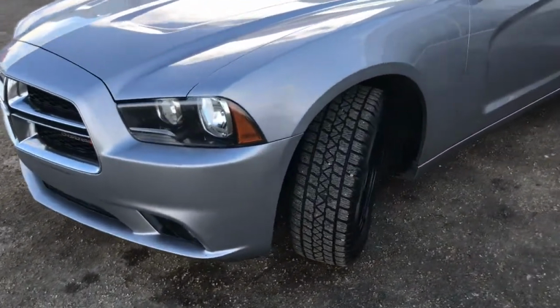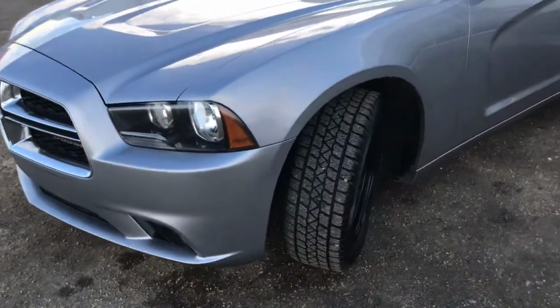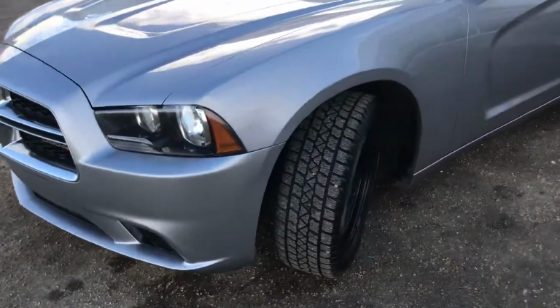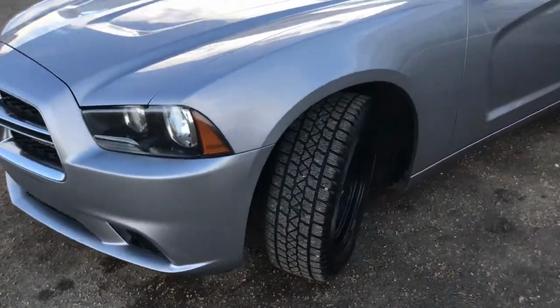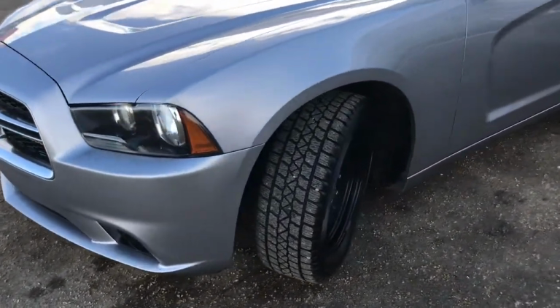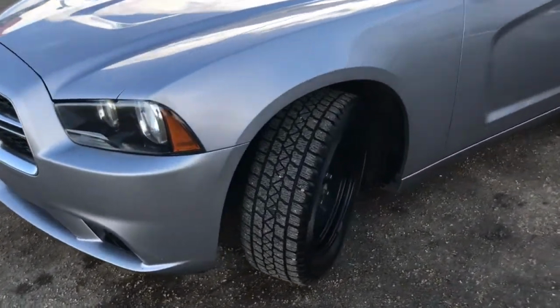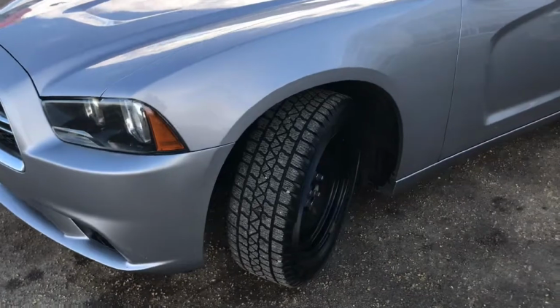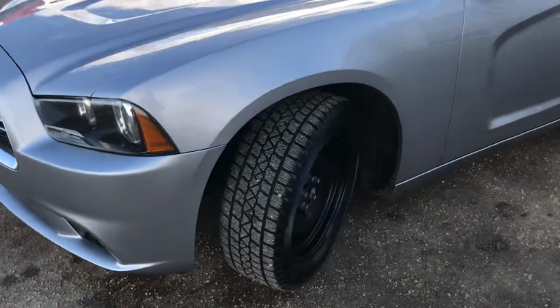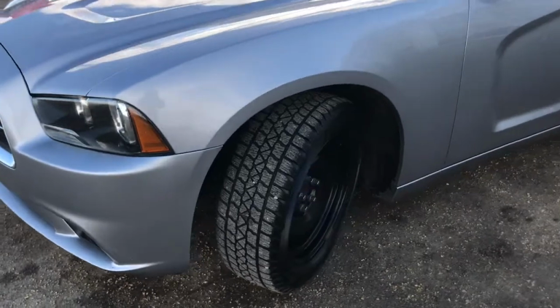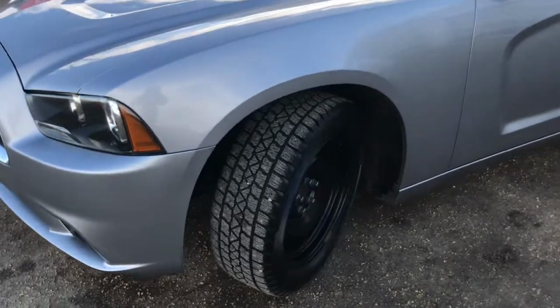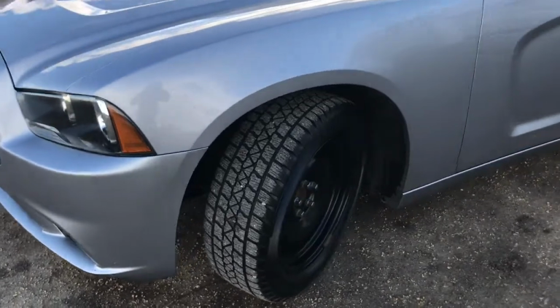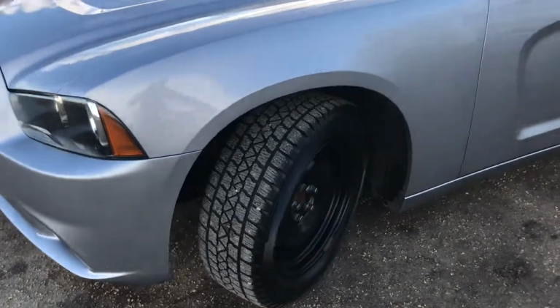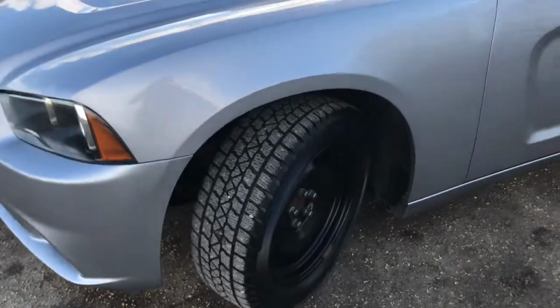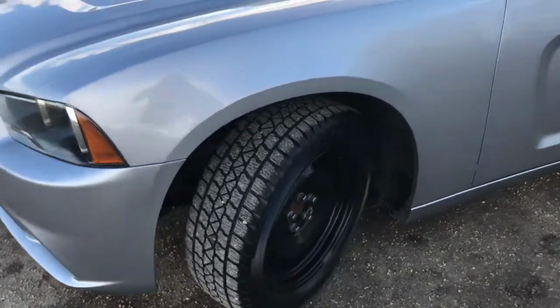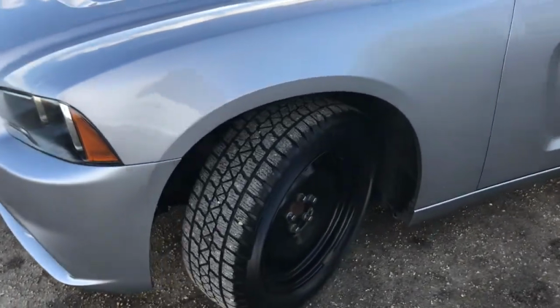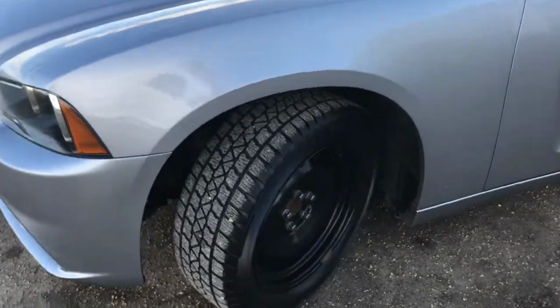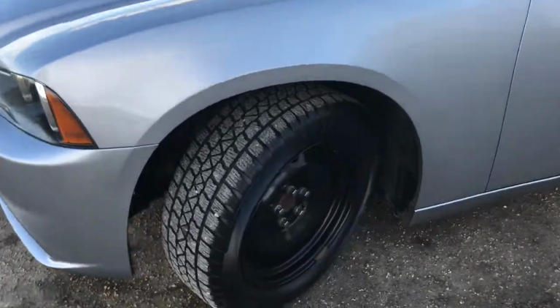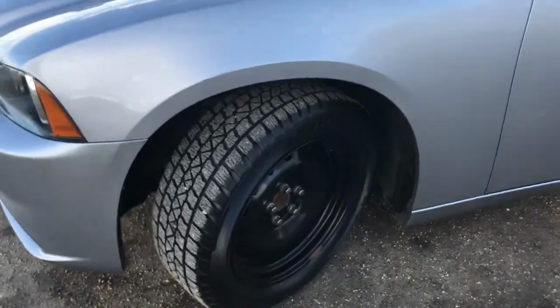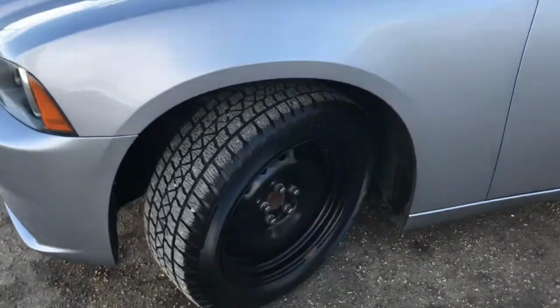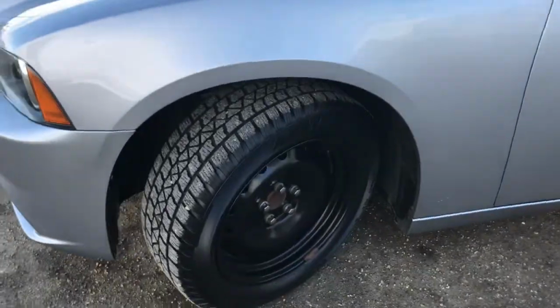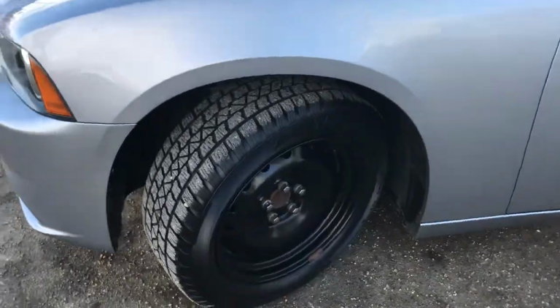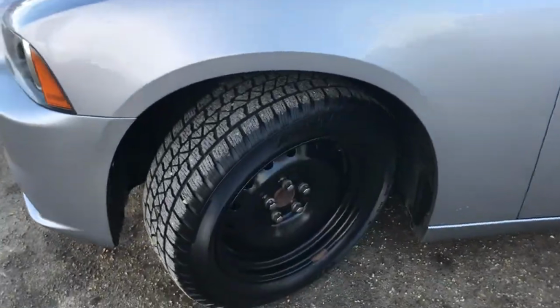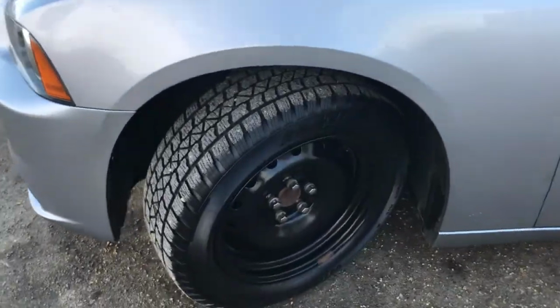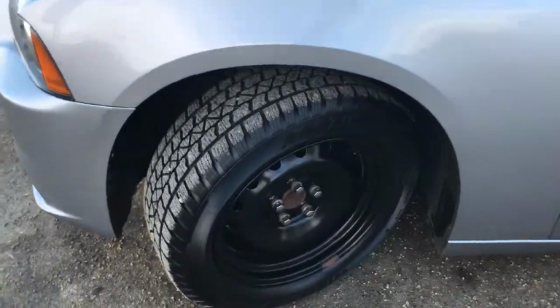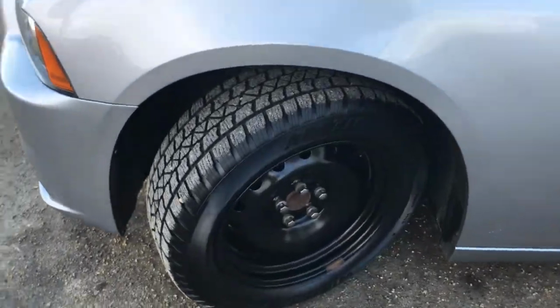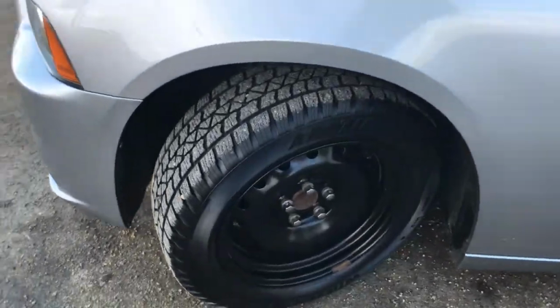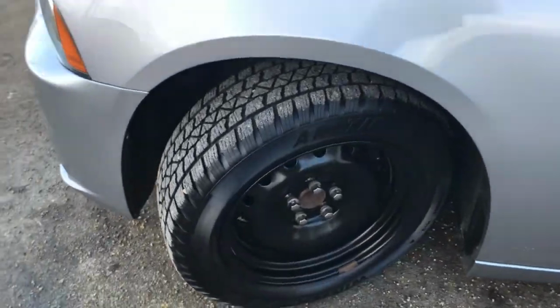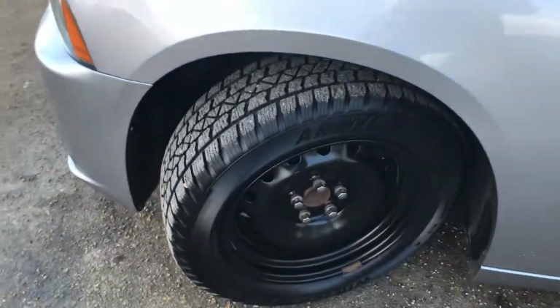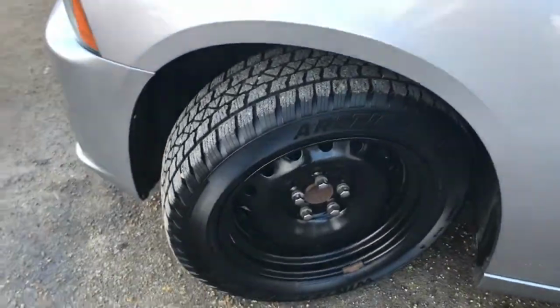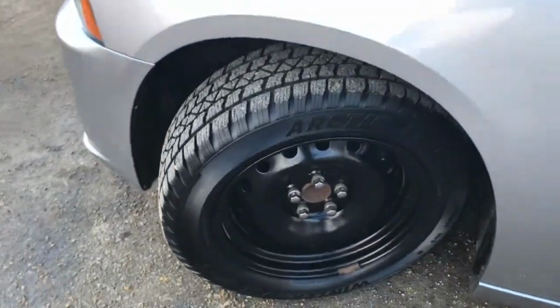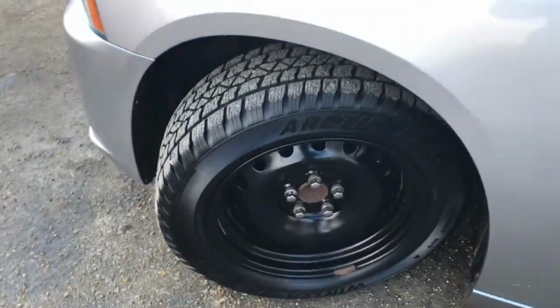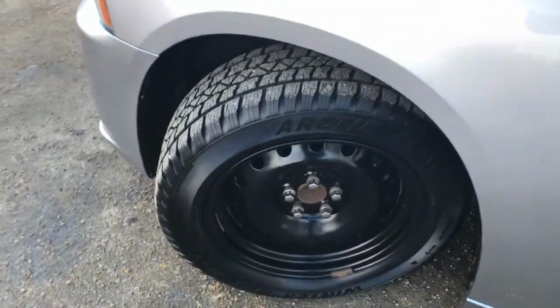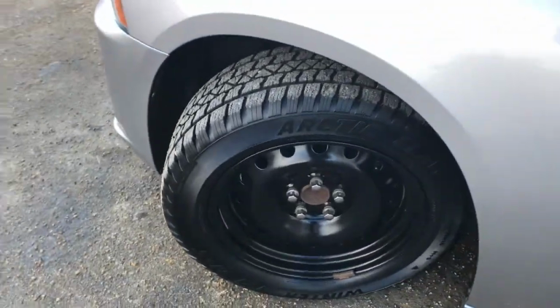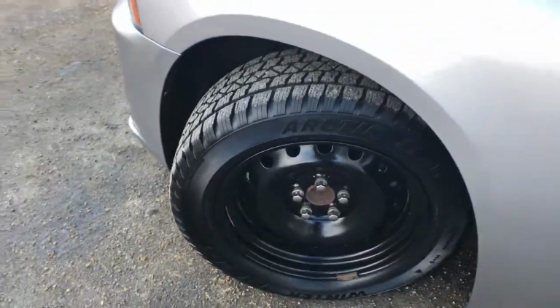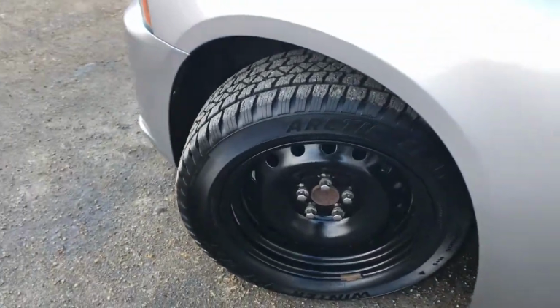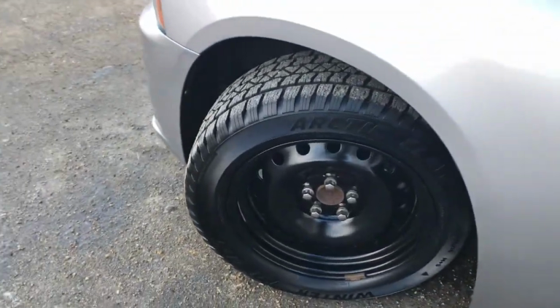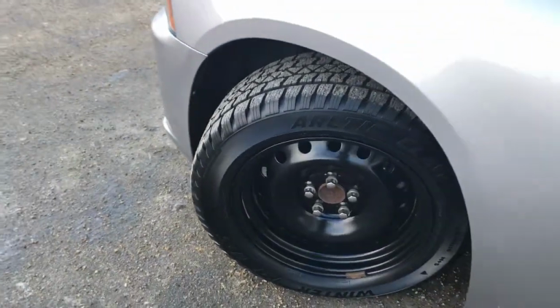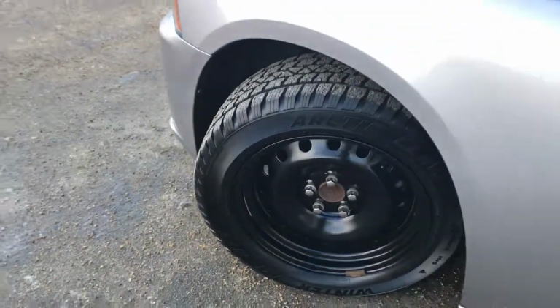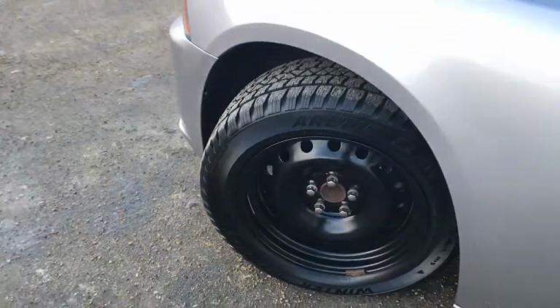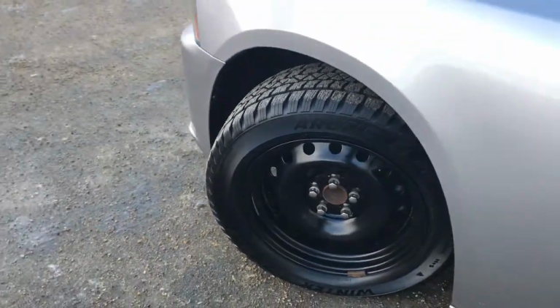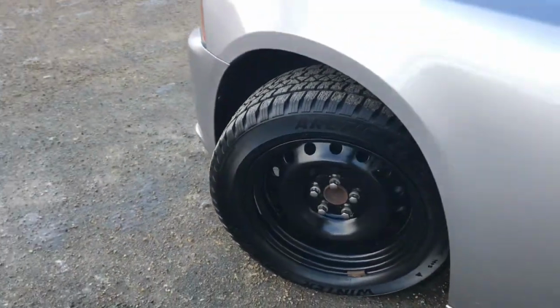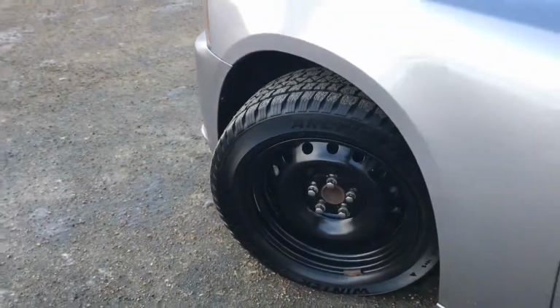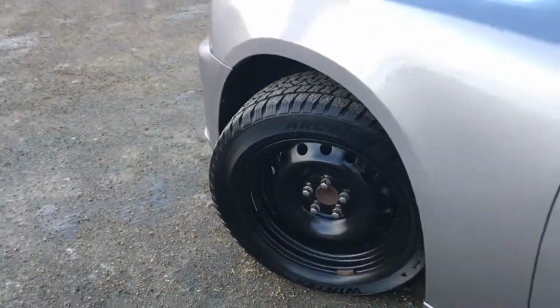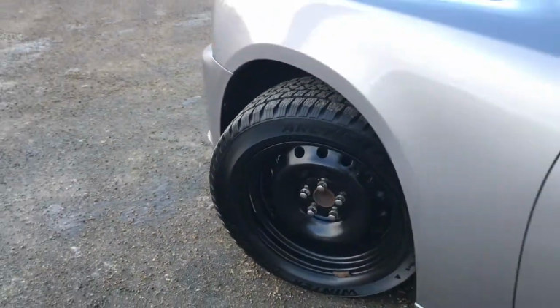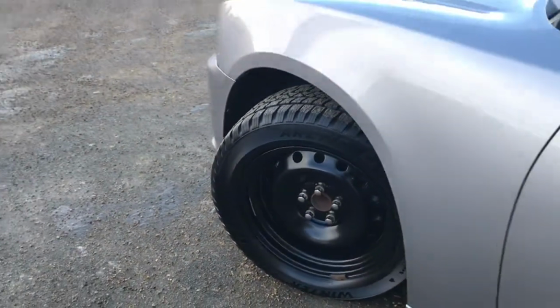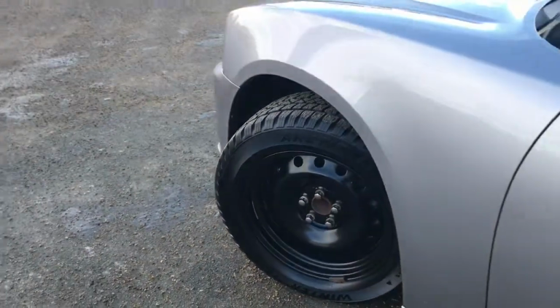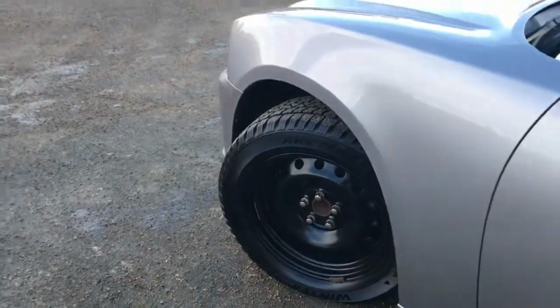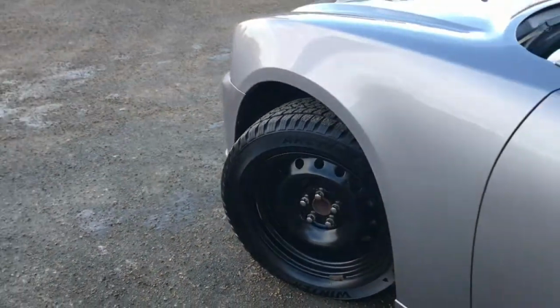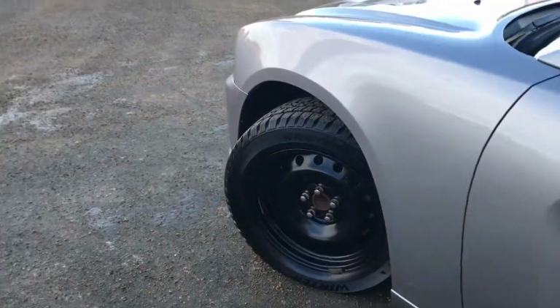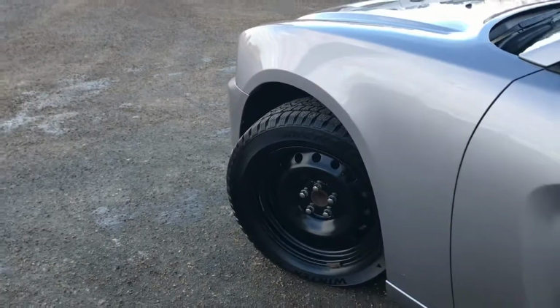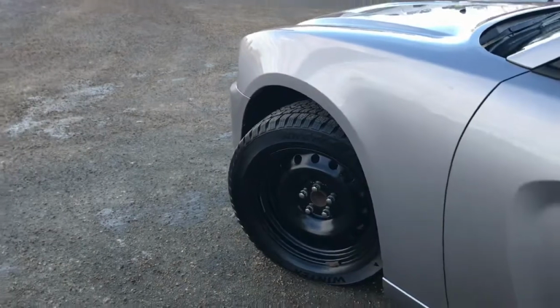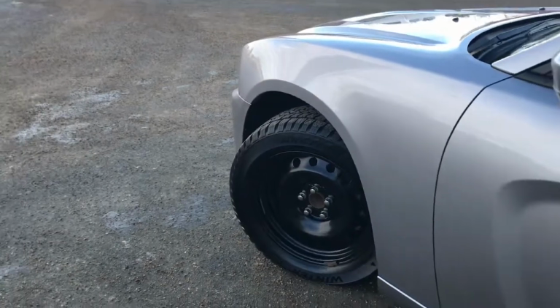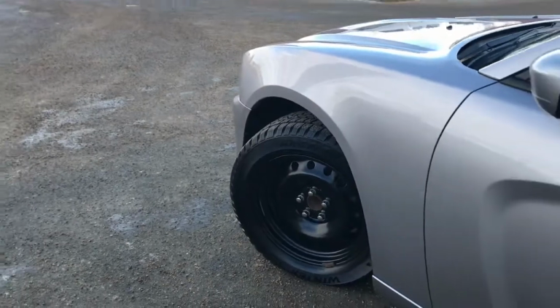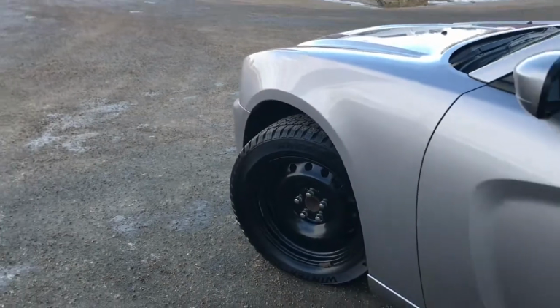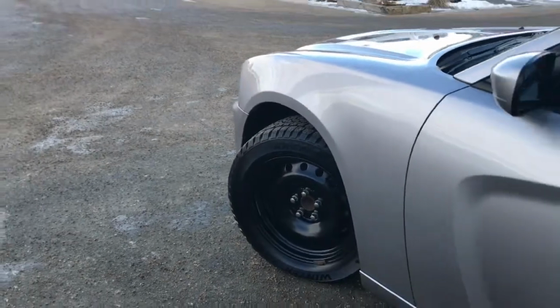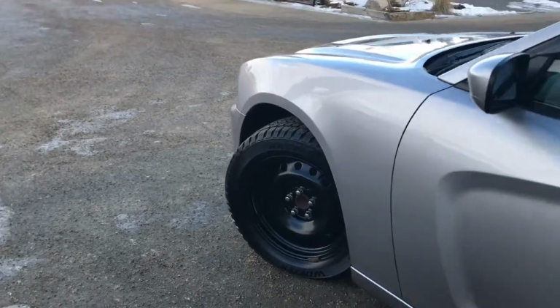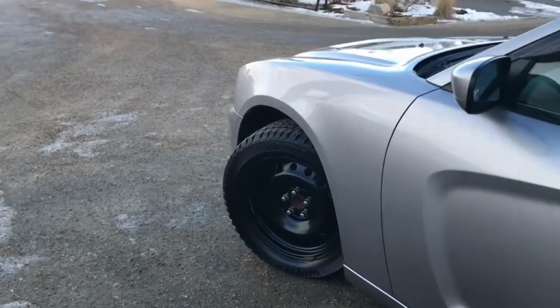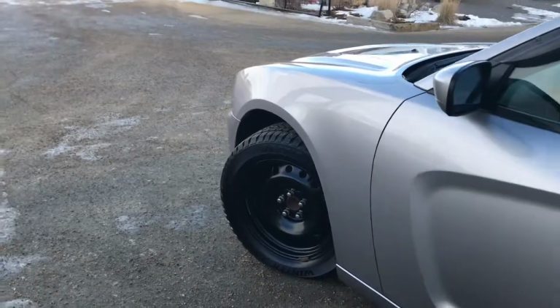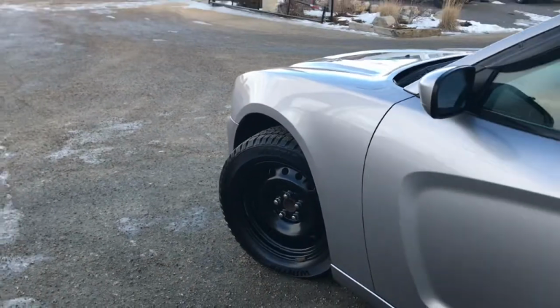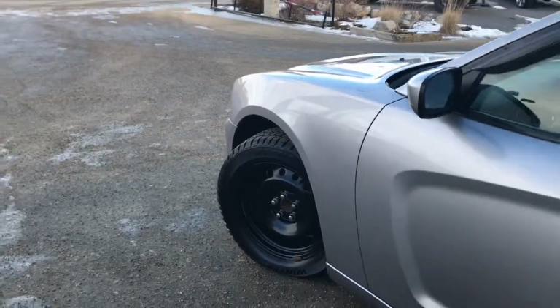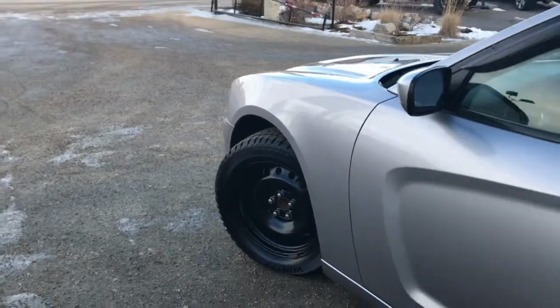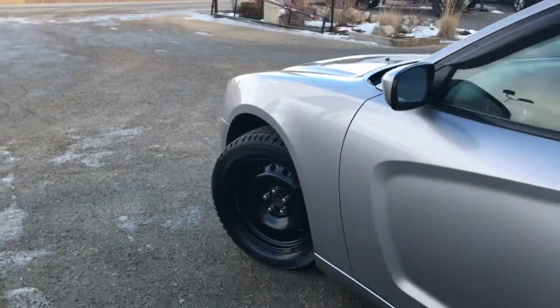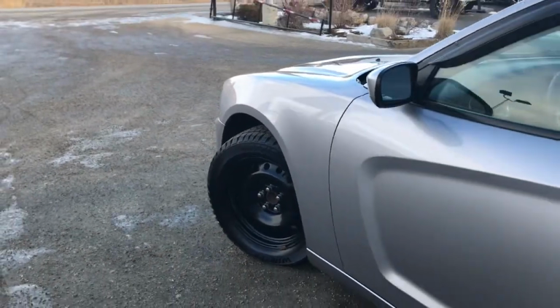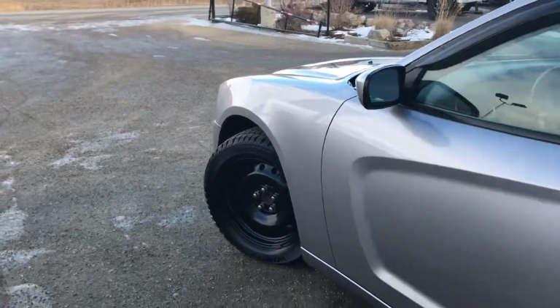Lots of tread left in these tires. They are Arctic Claws mounted on top of the aftermarket black winter 18-inch rim.